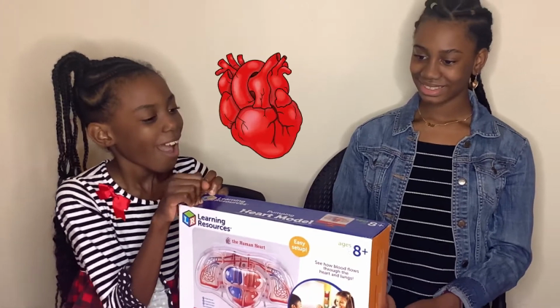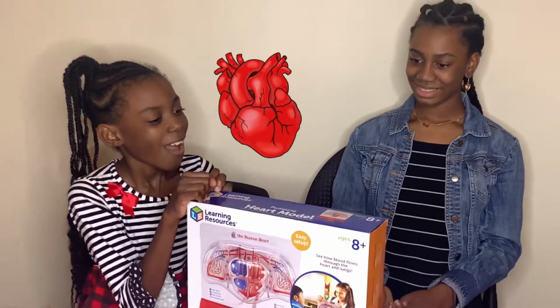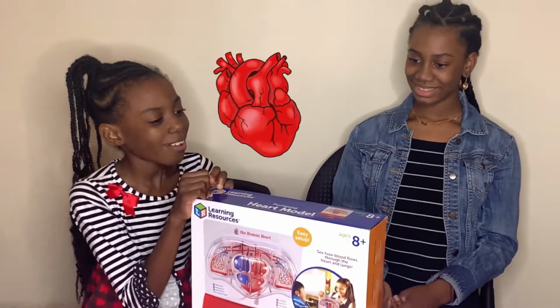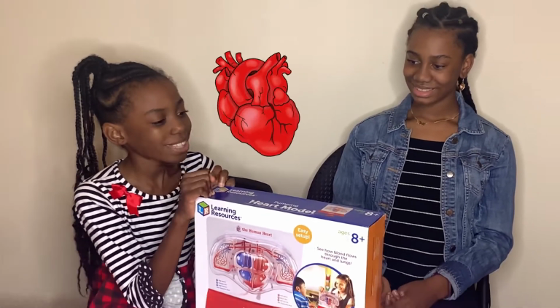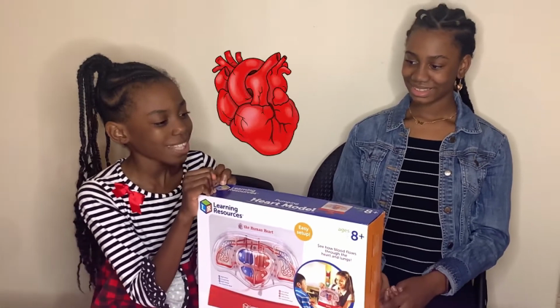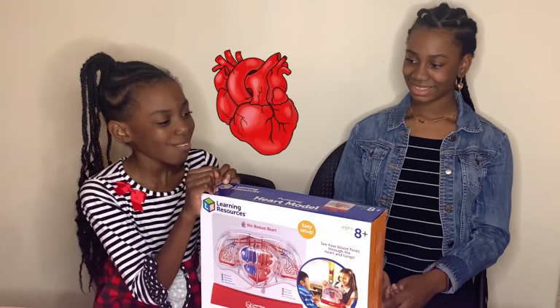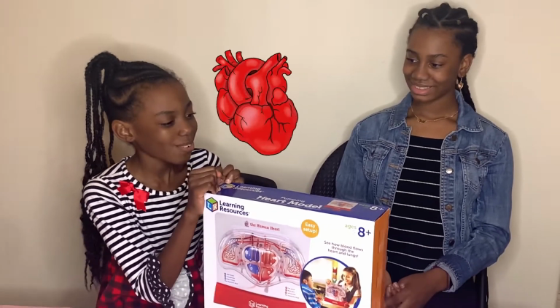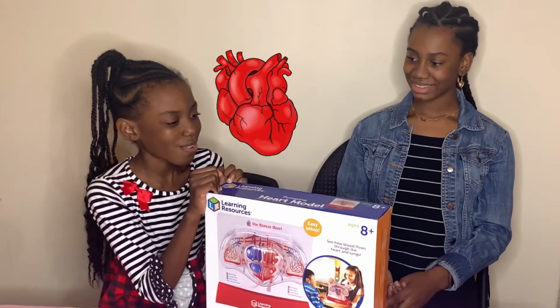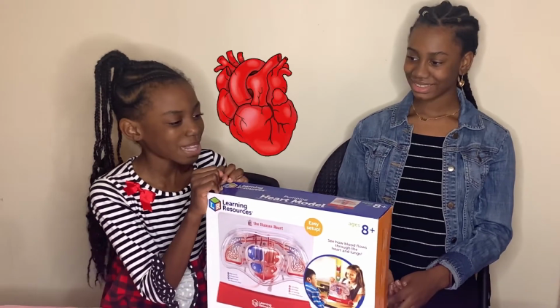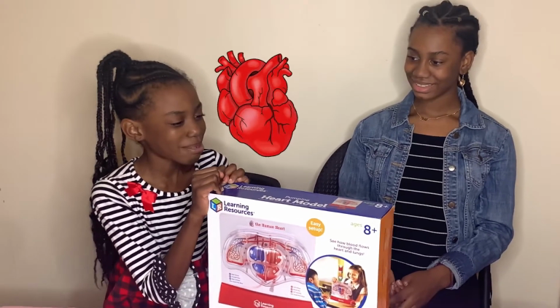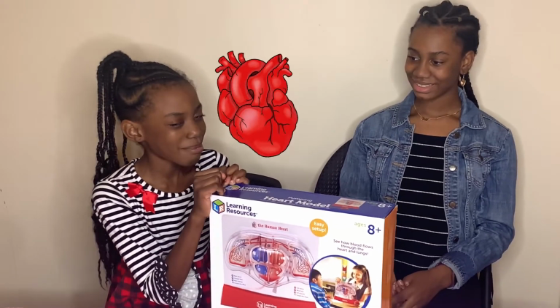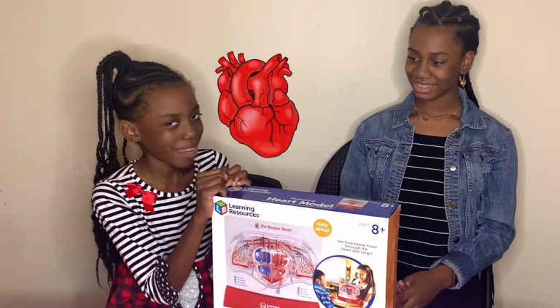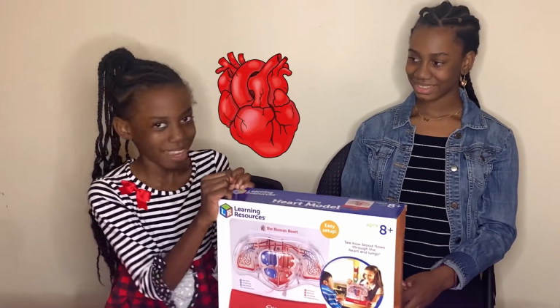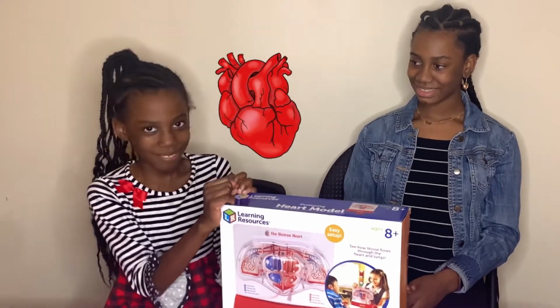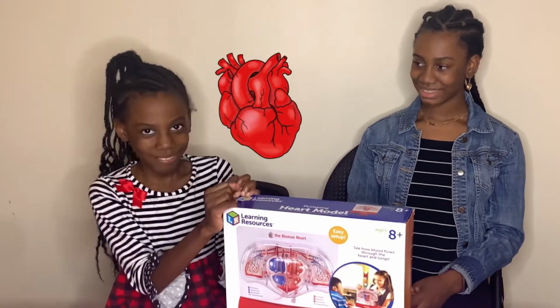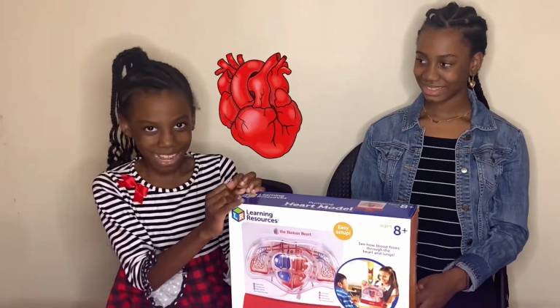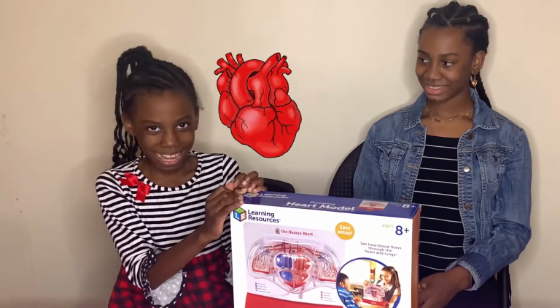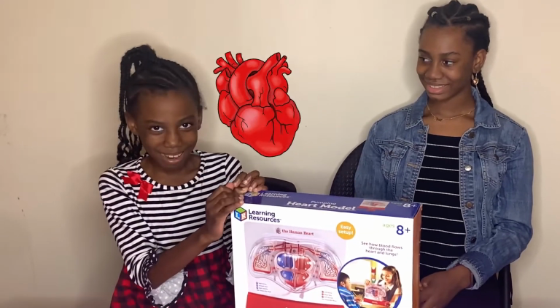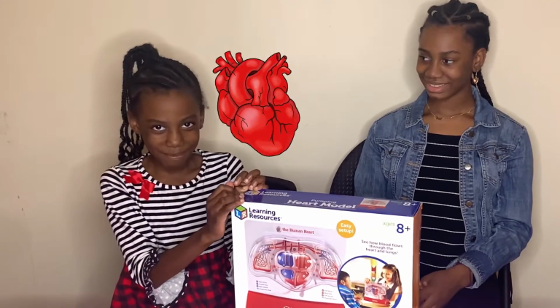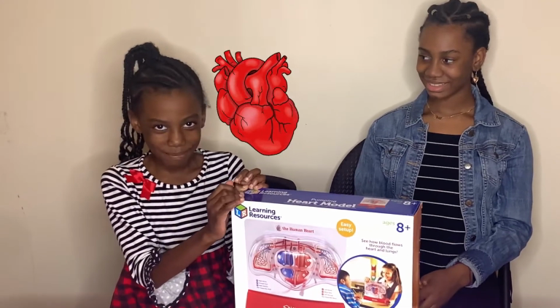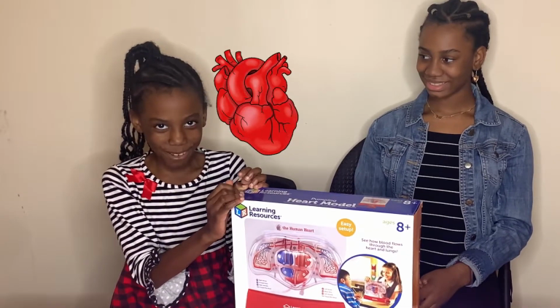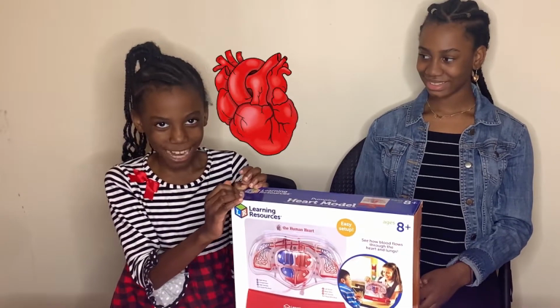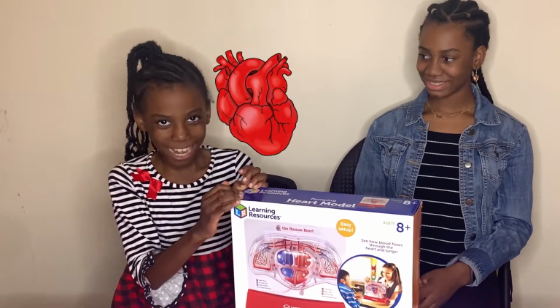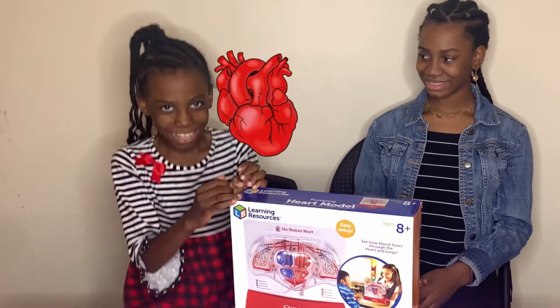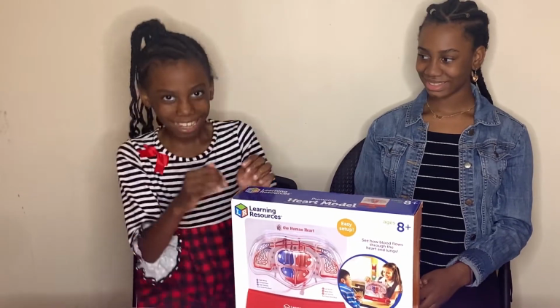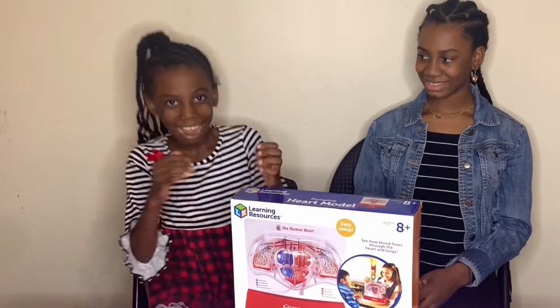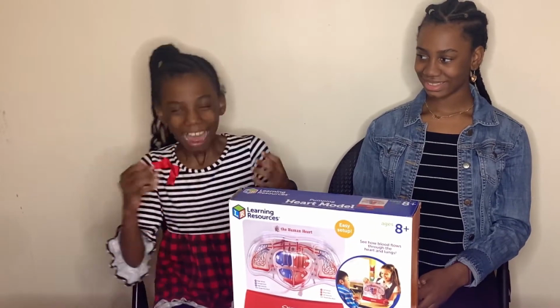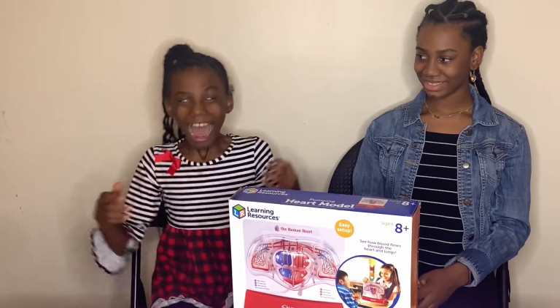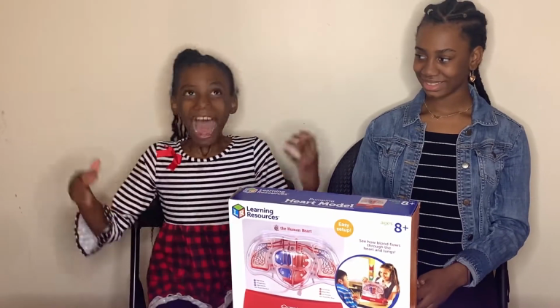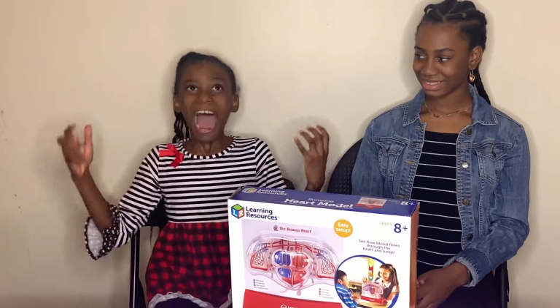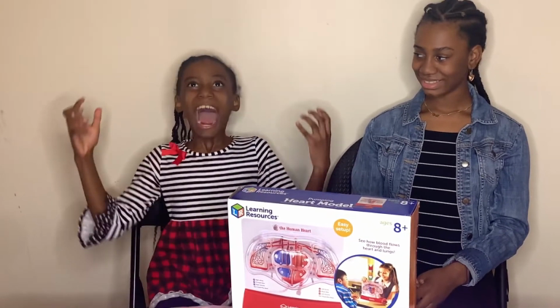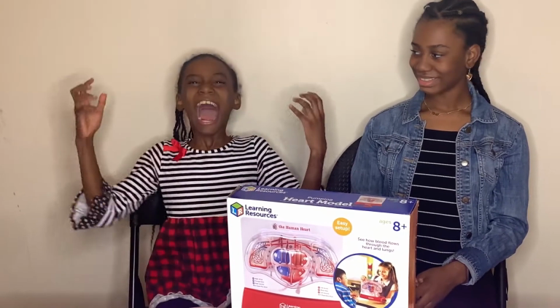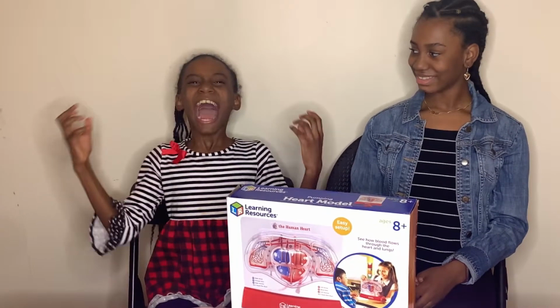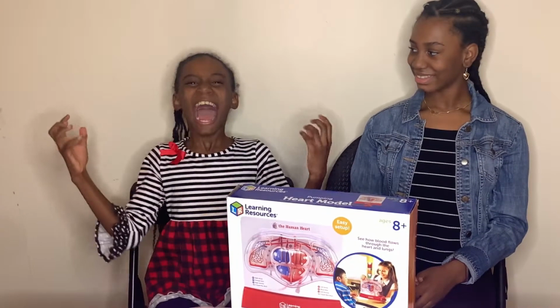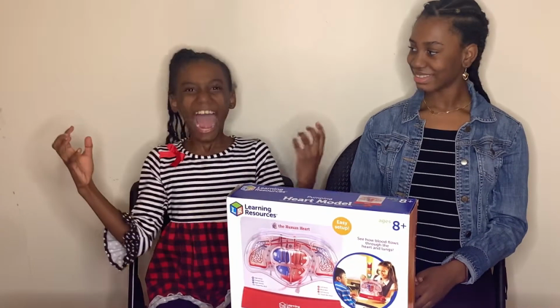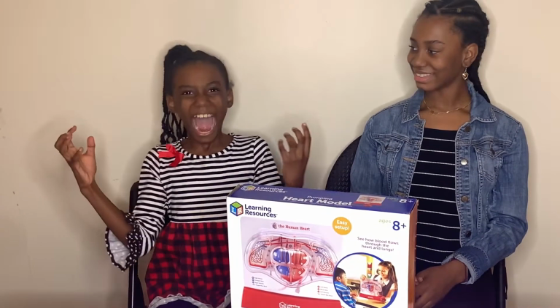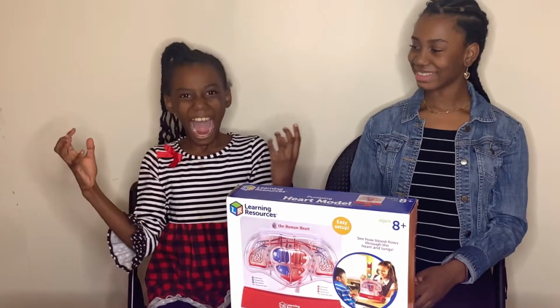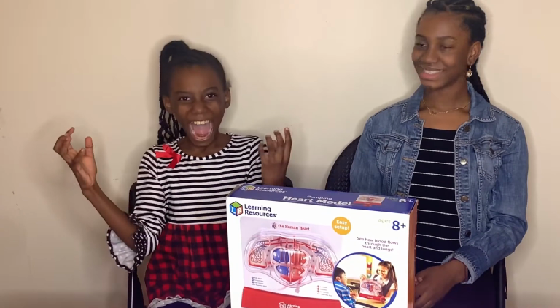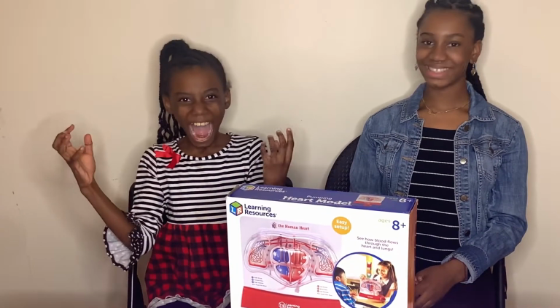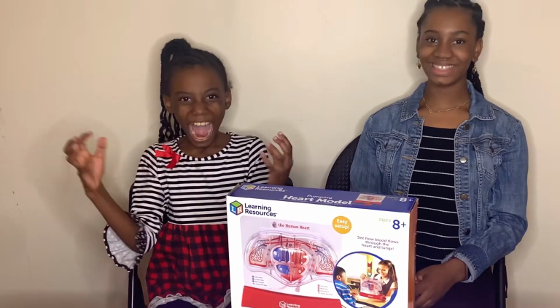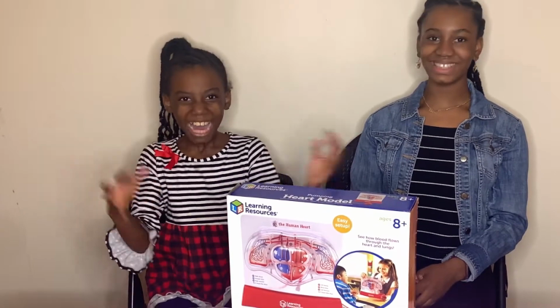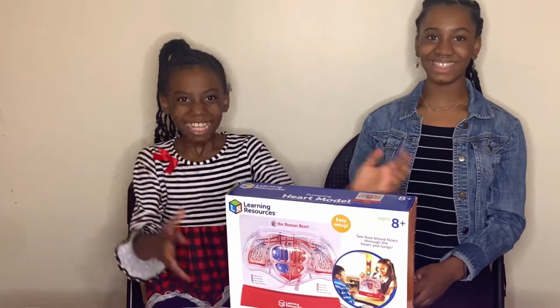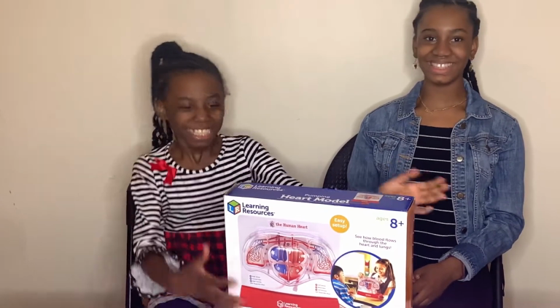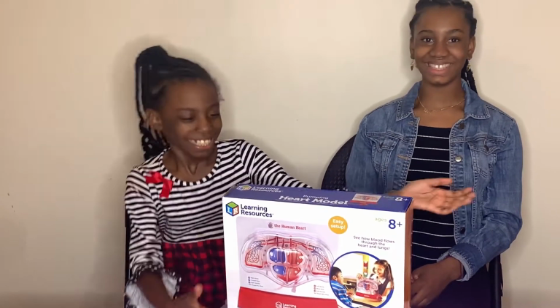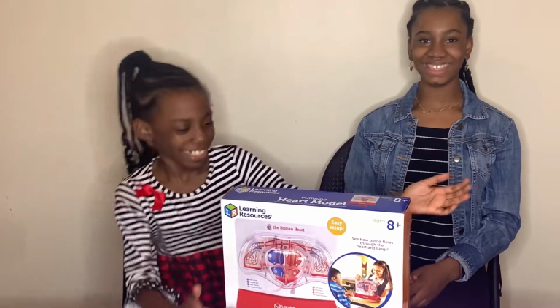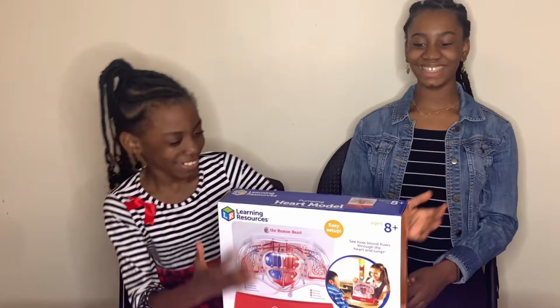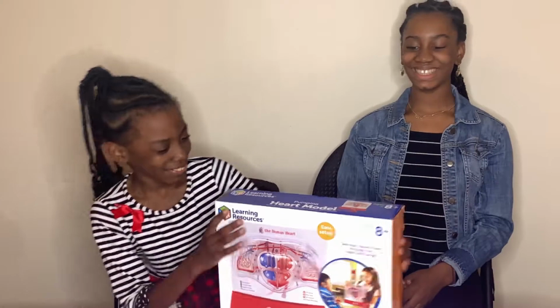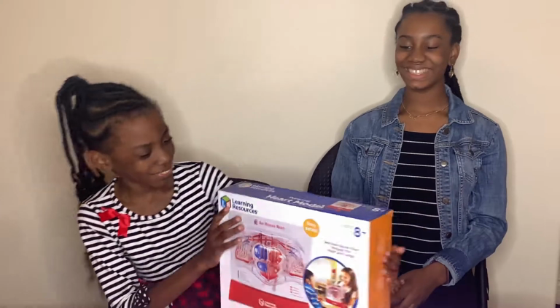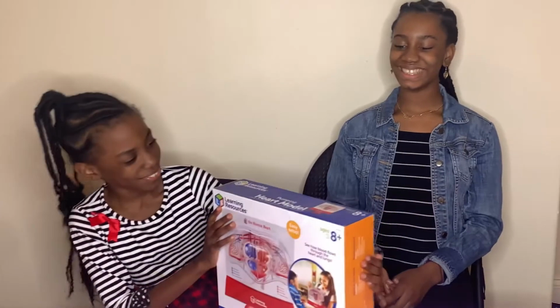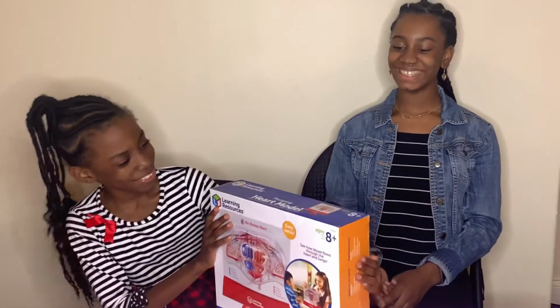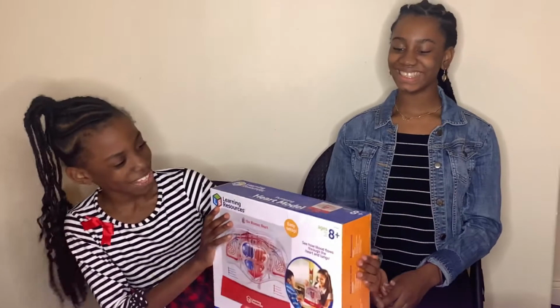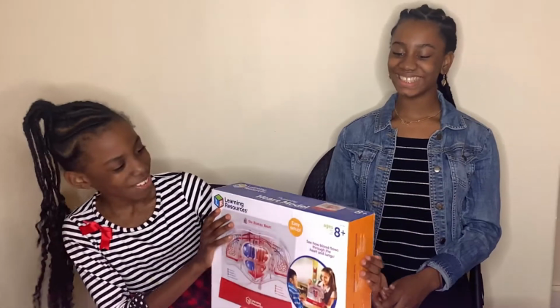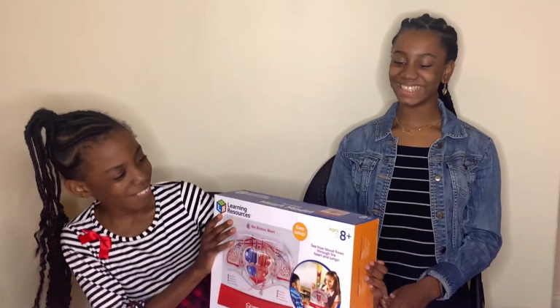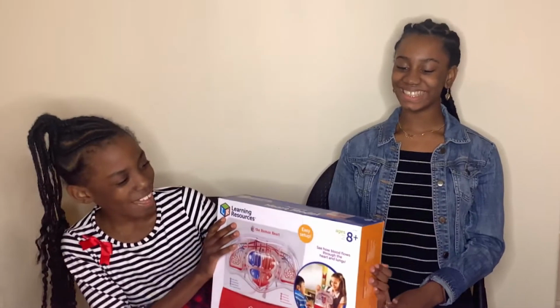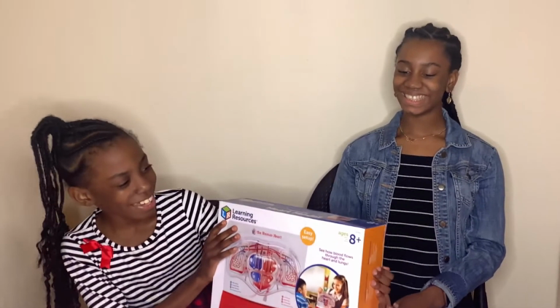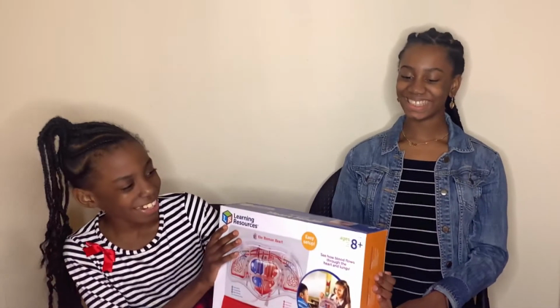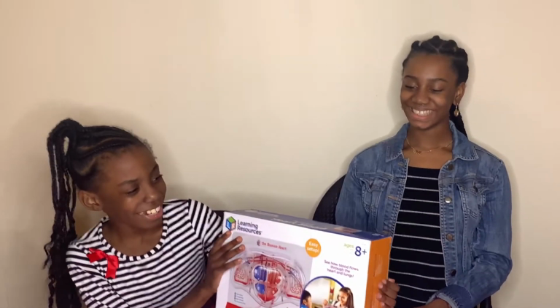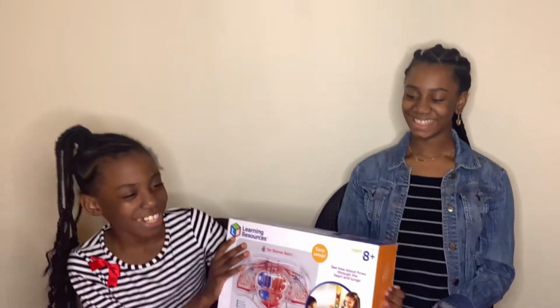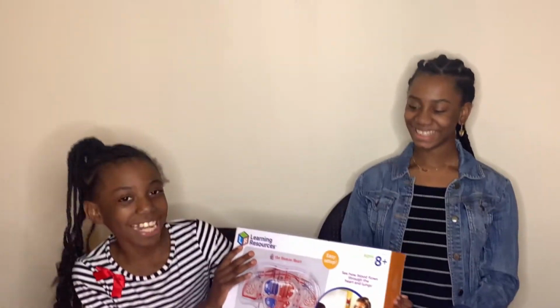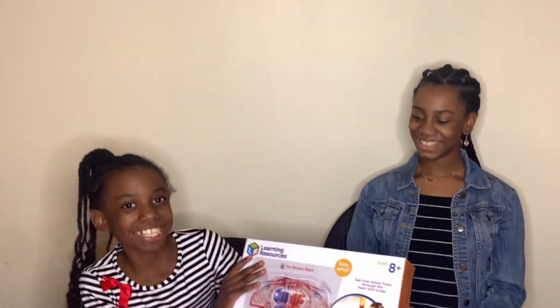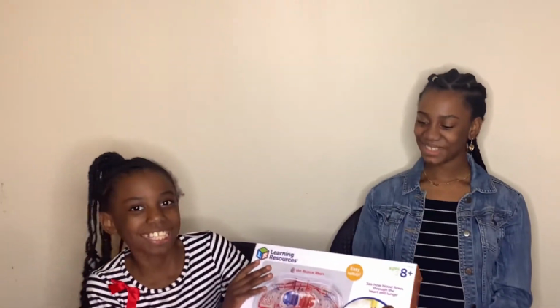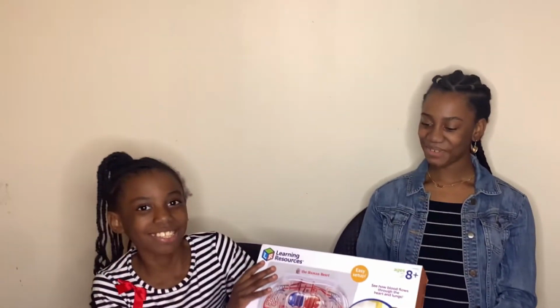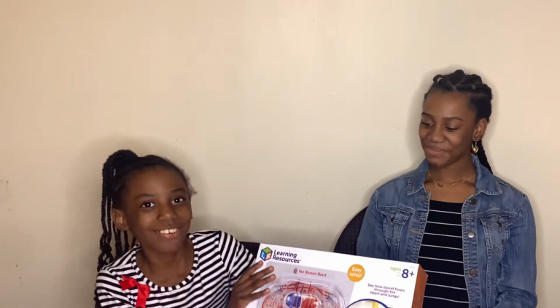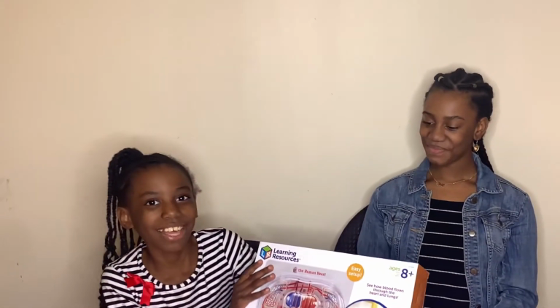Also, we're going to be making fake blood. Well, let's get to it.